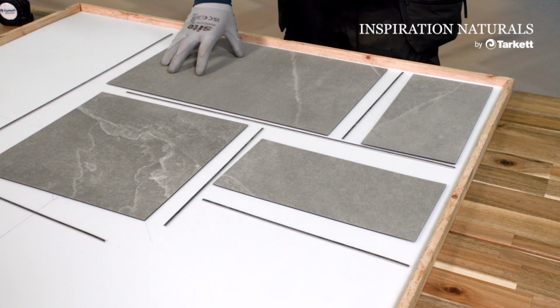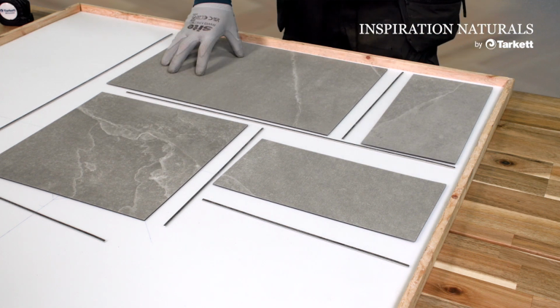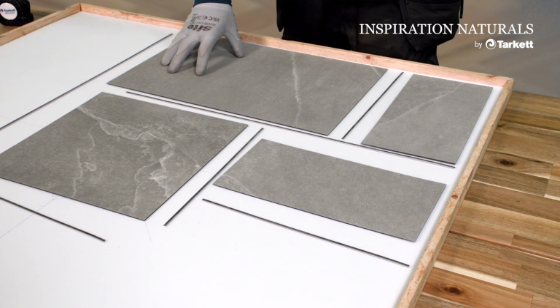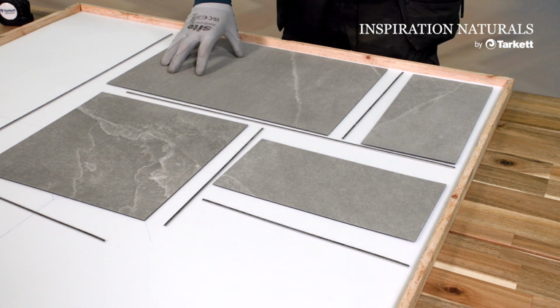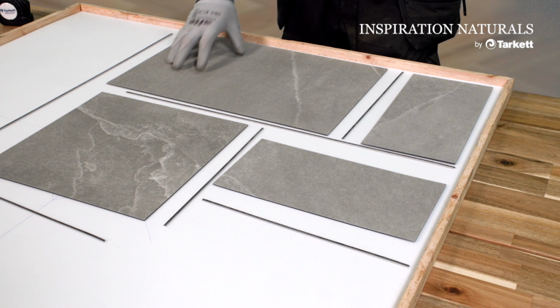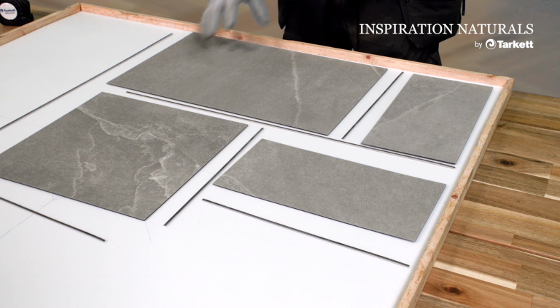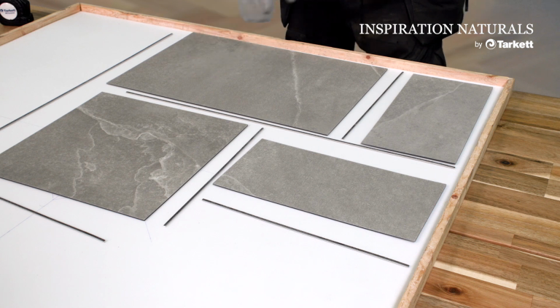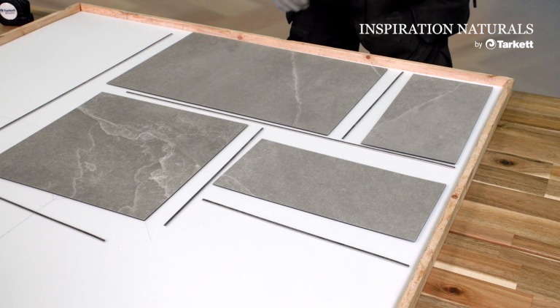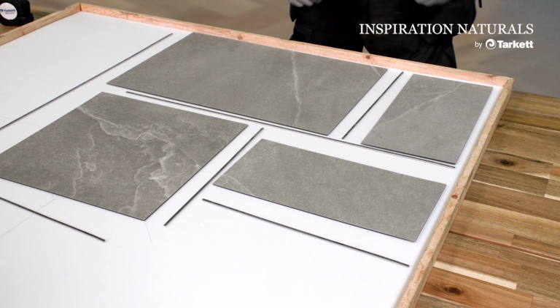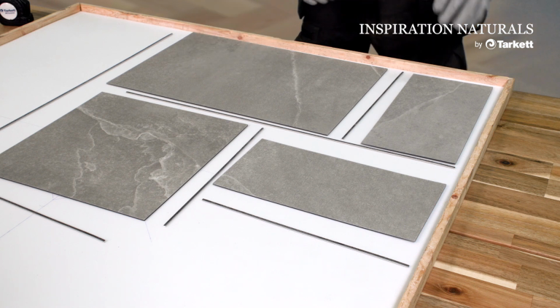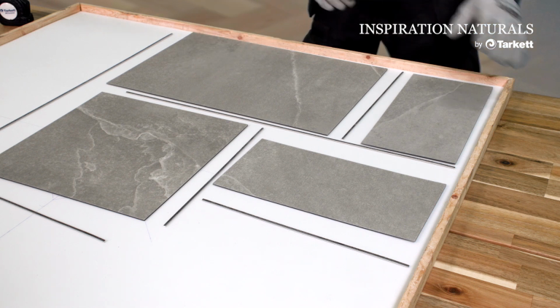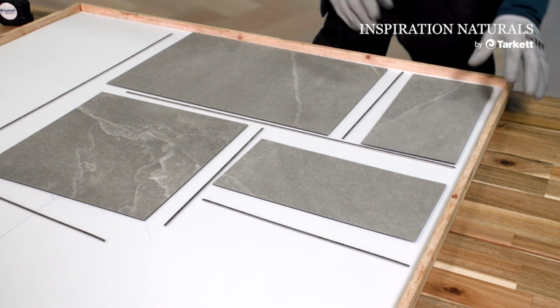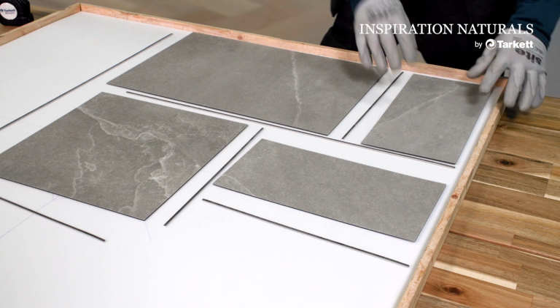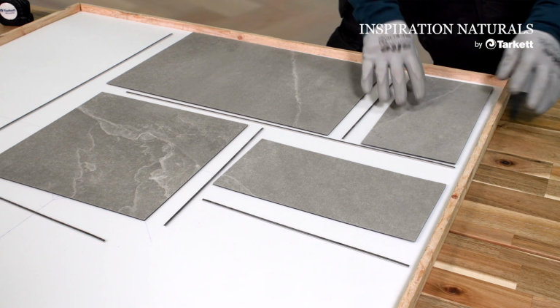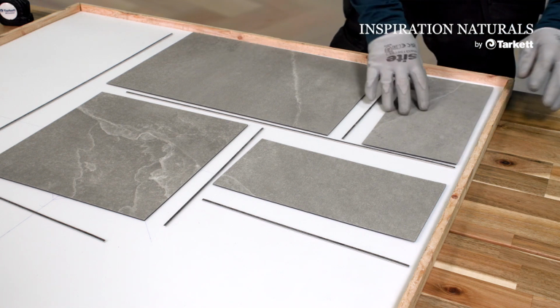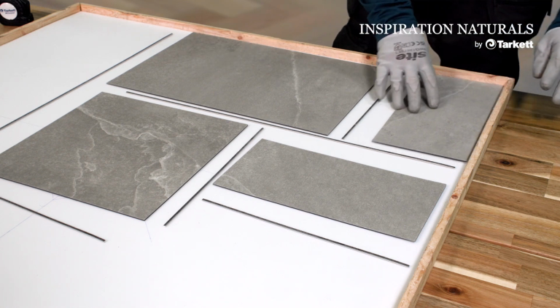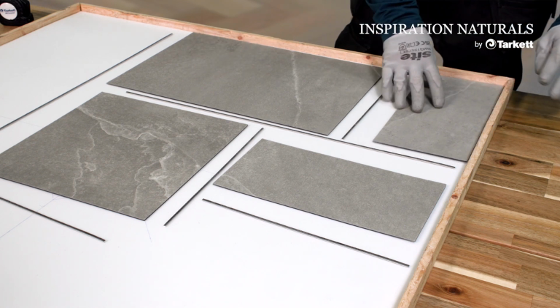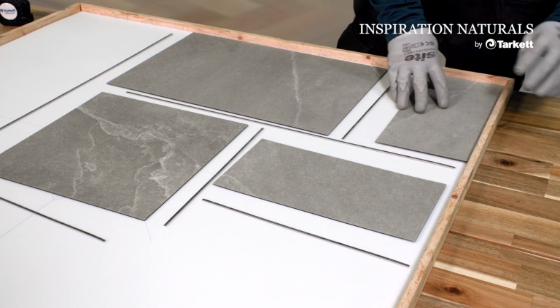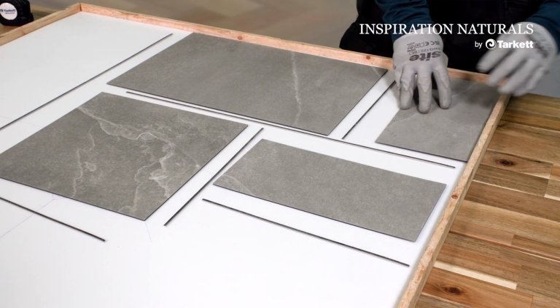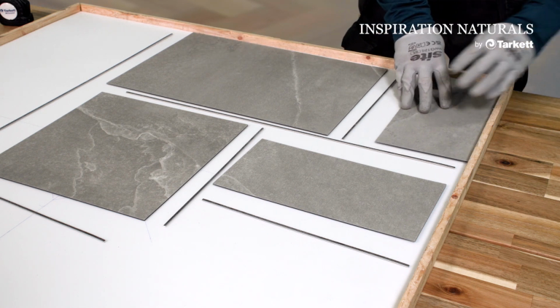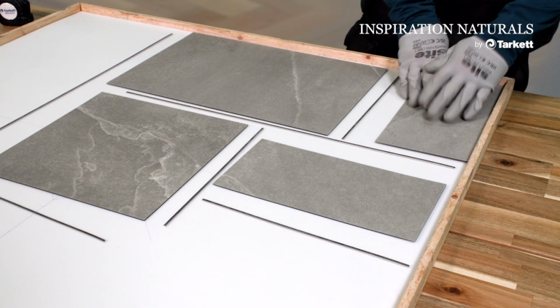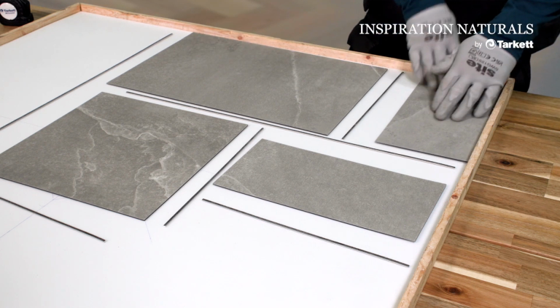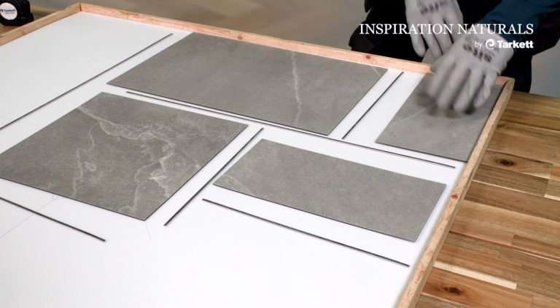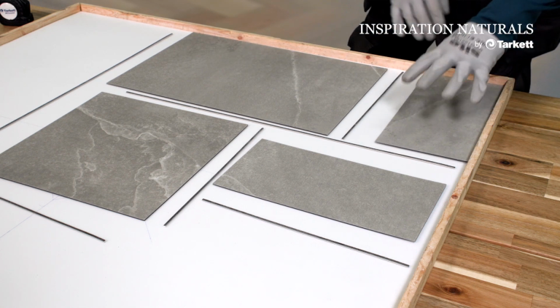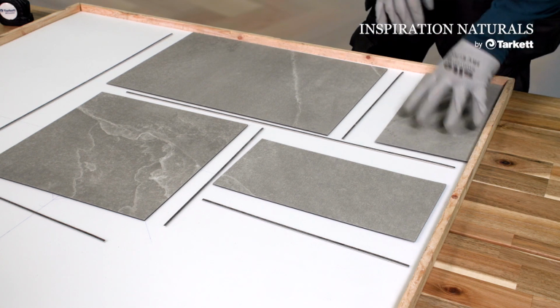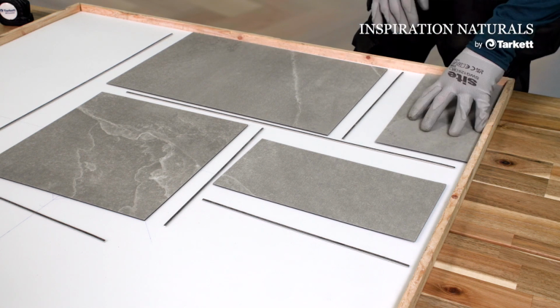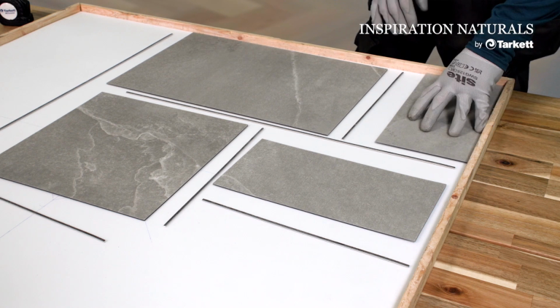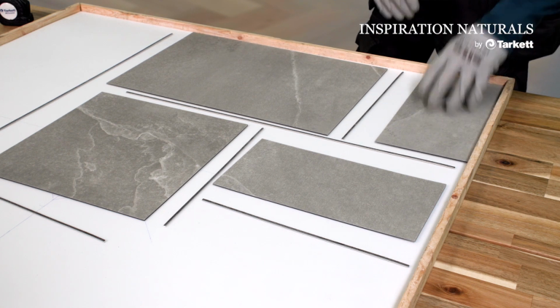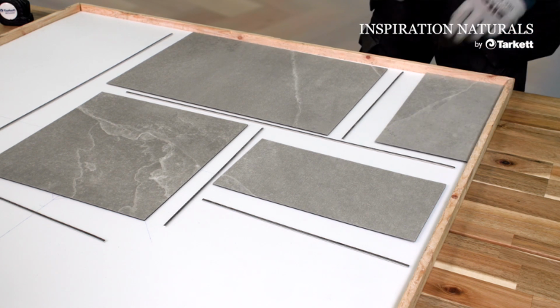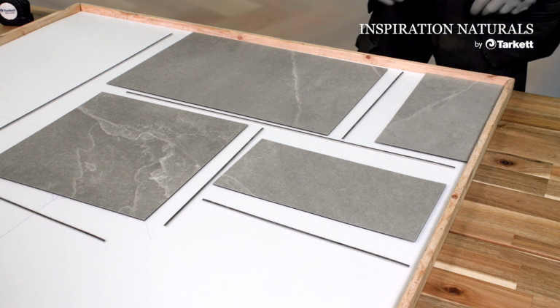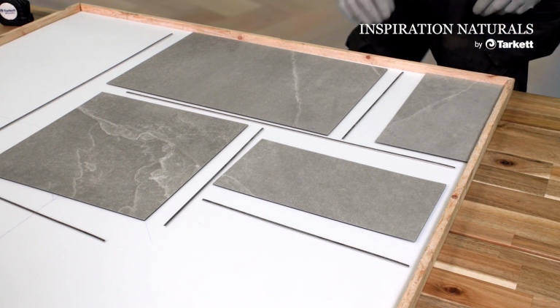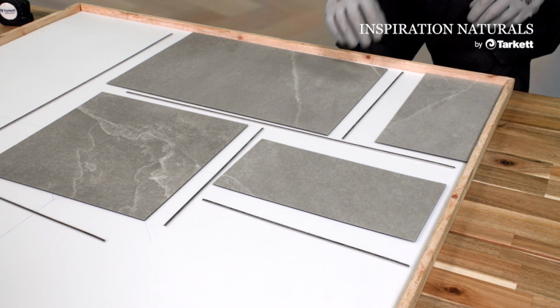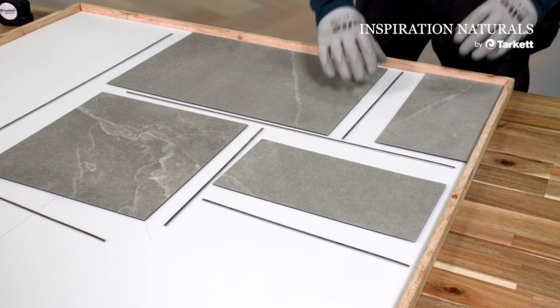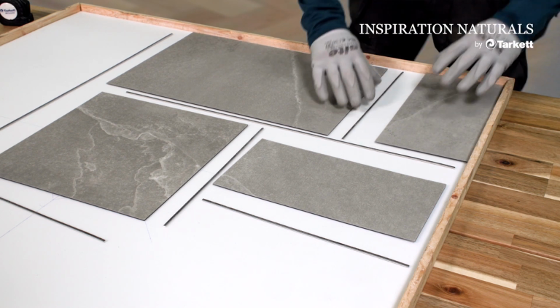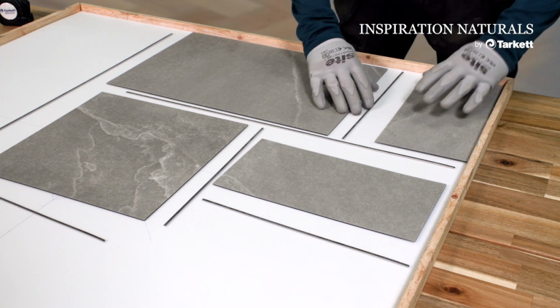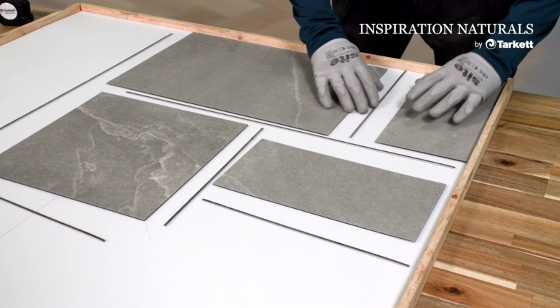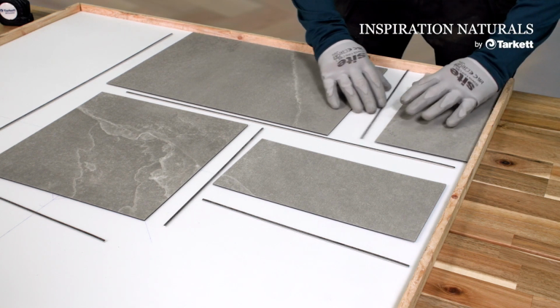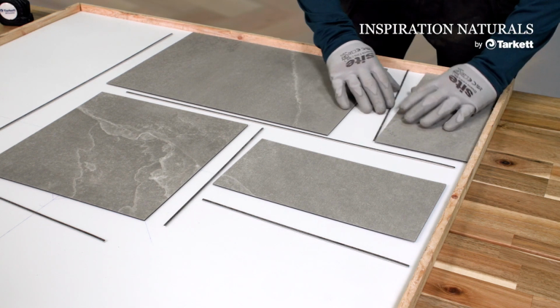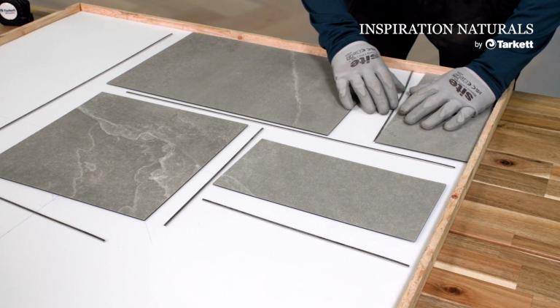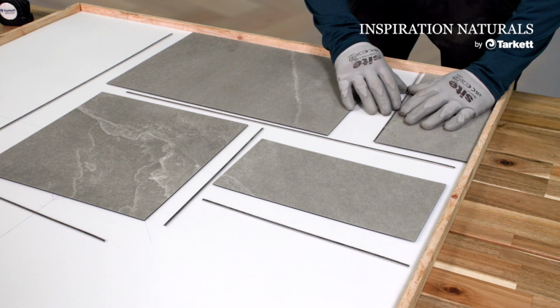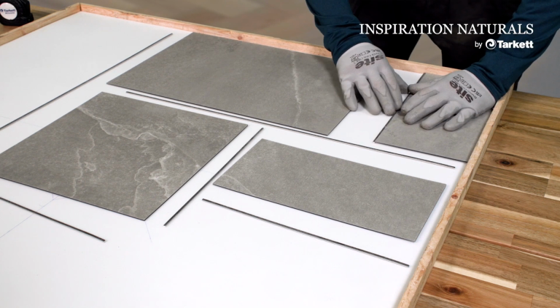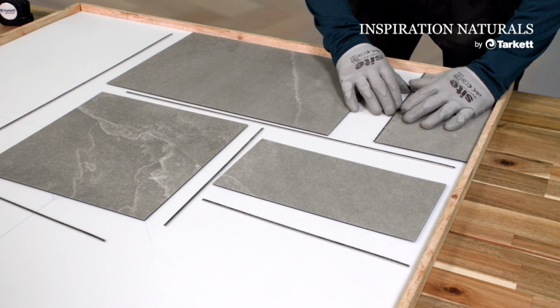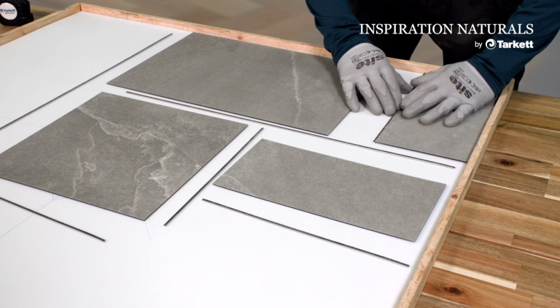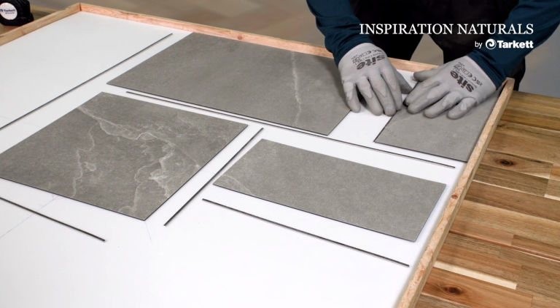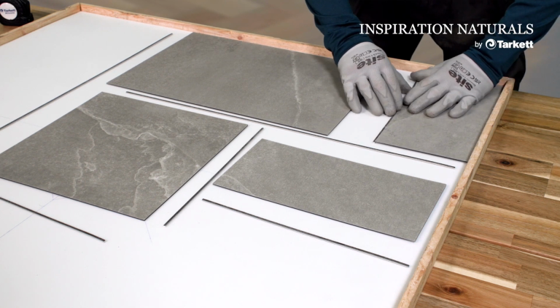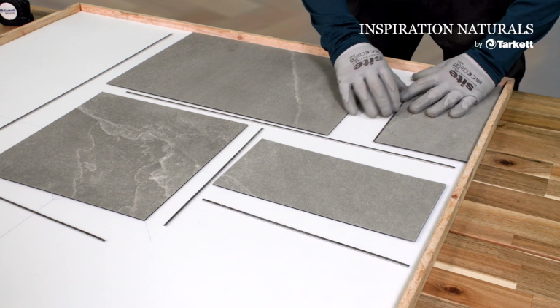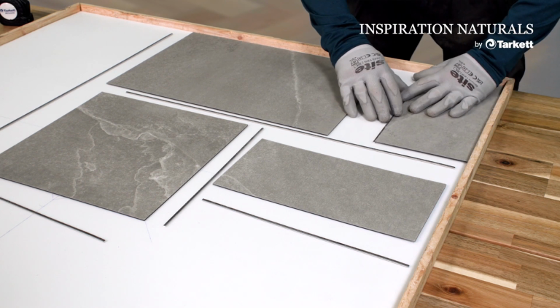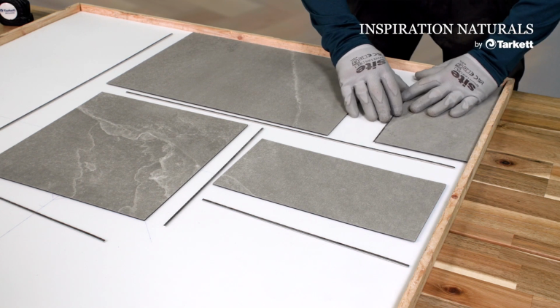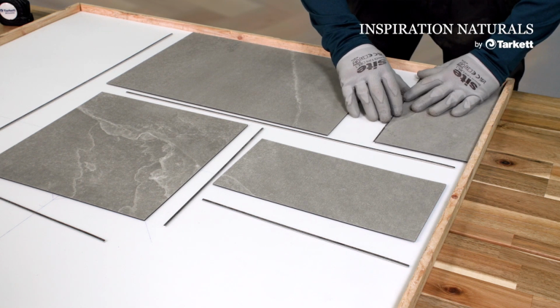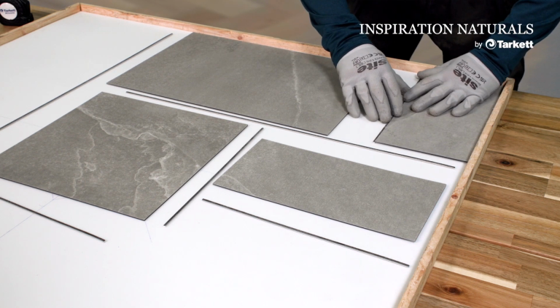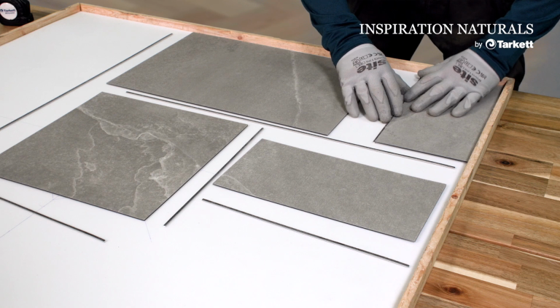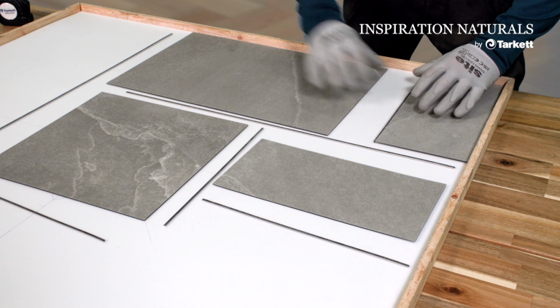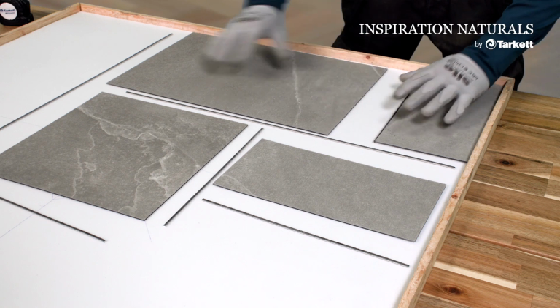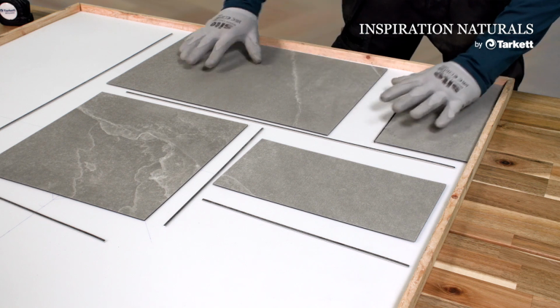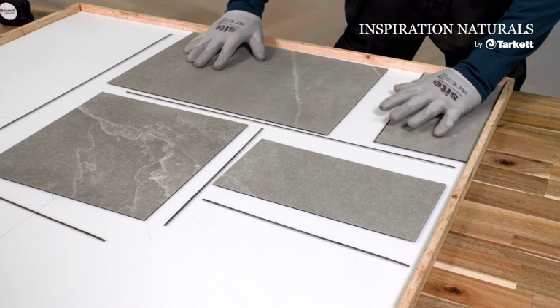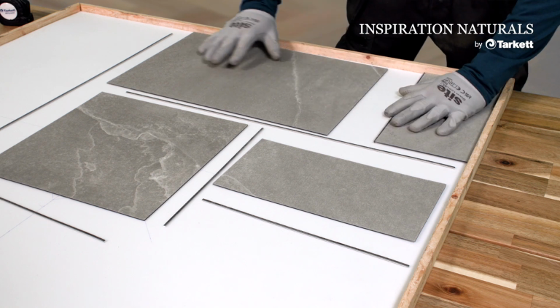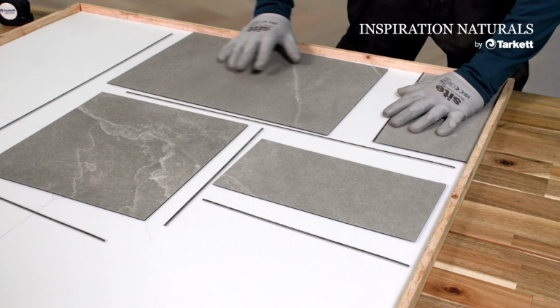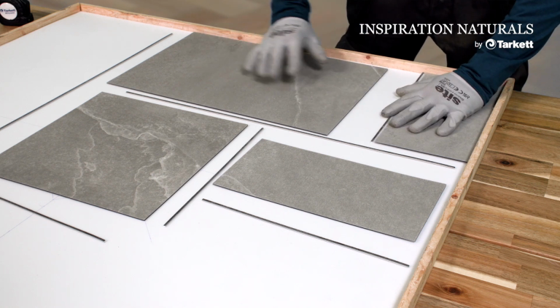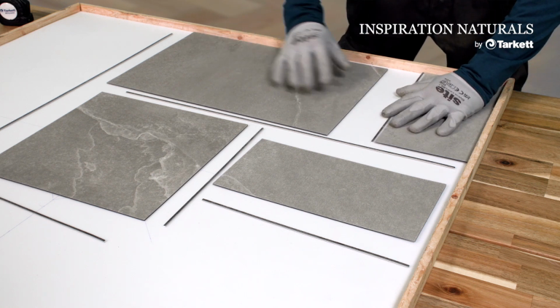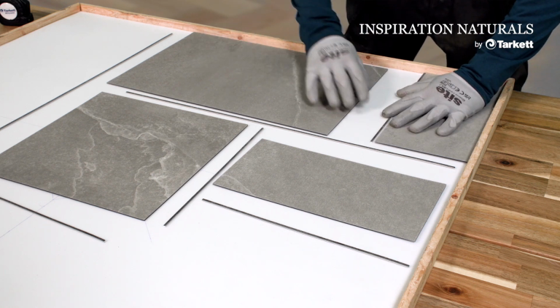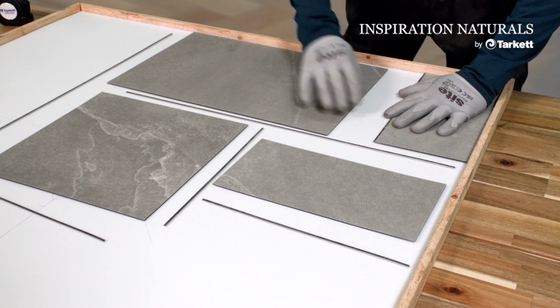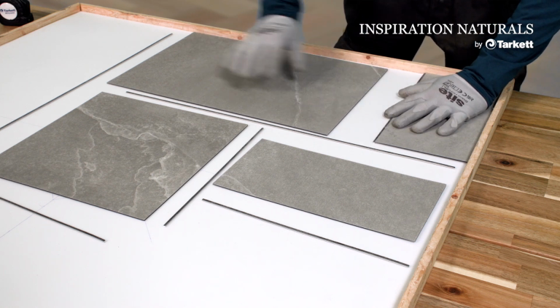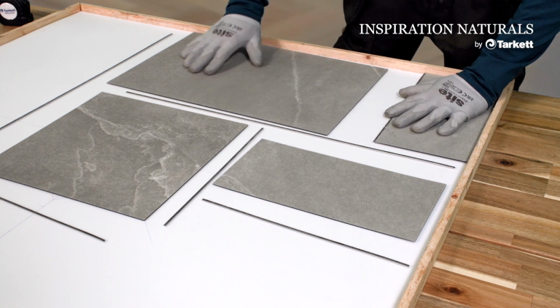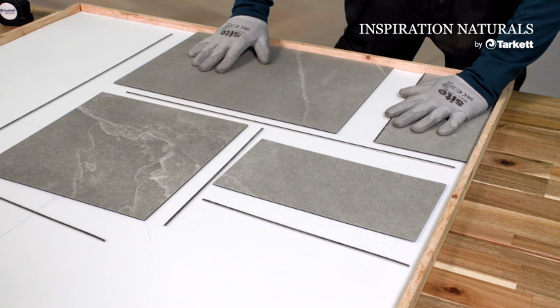You would start with your first piece, then lay your design strips.